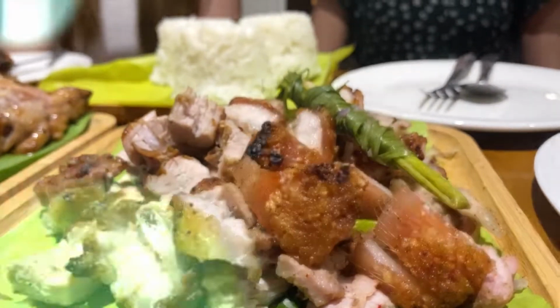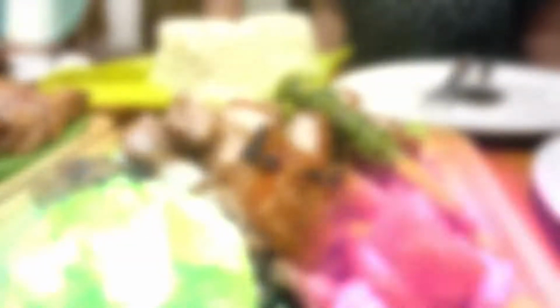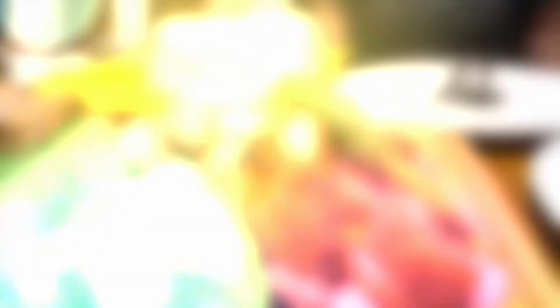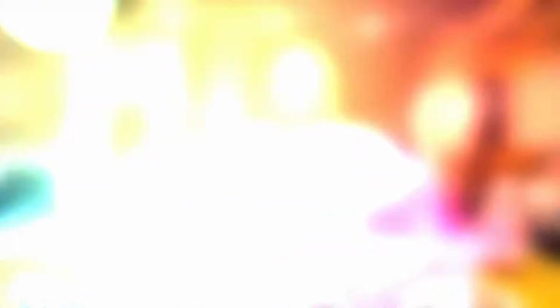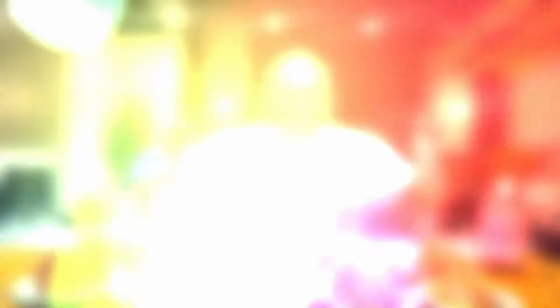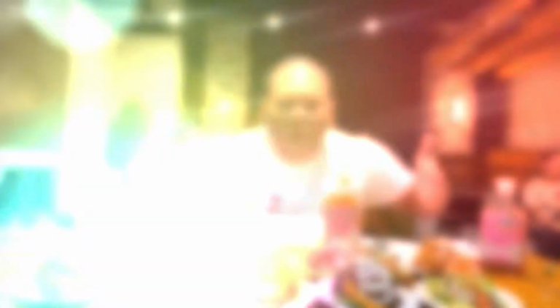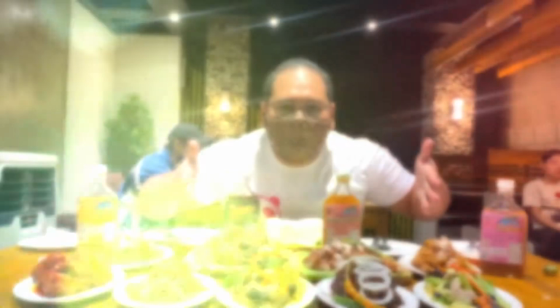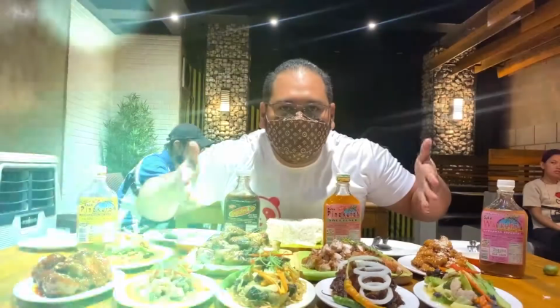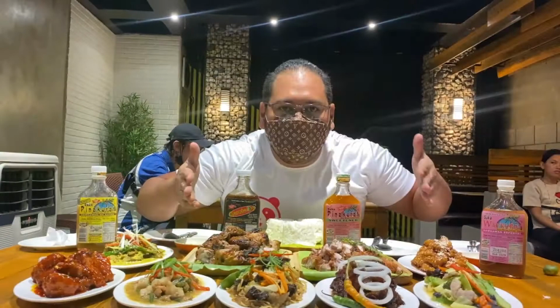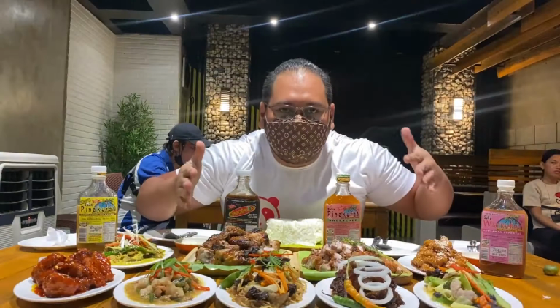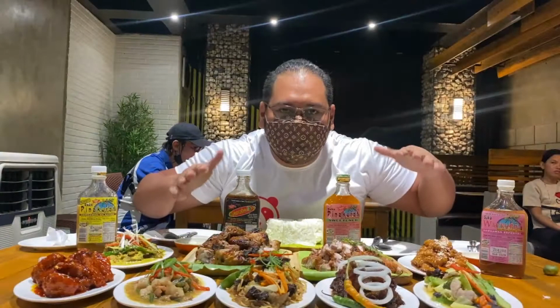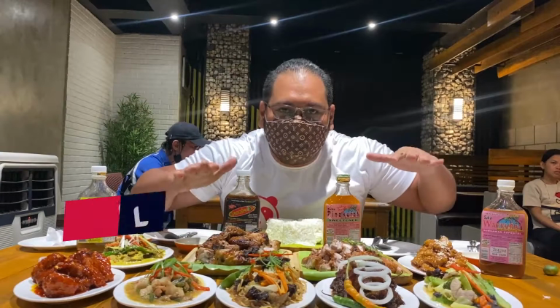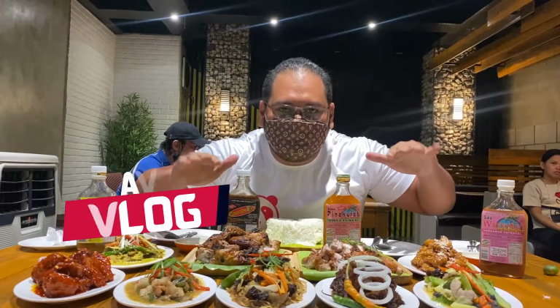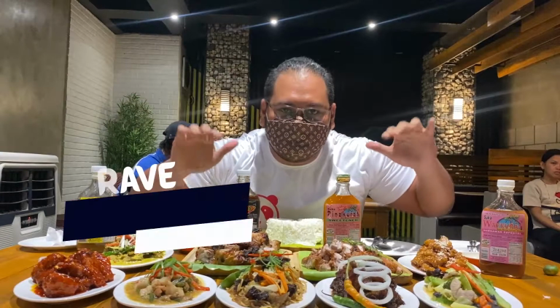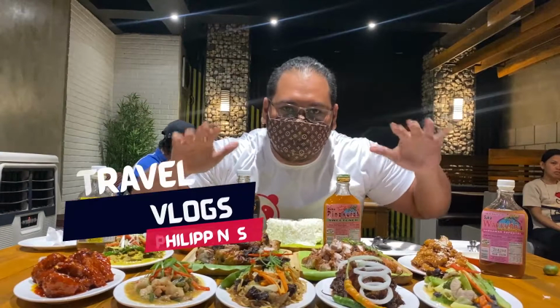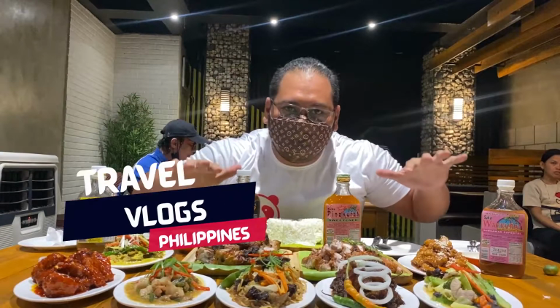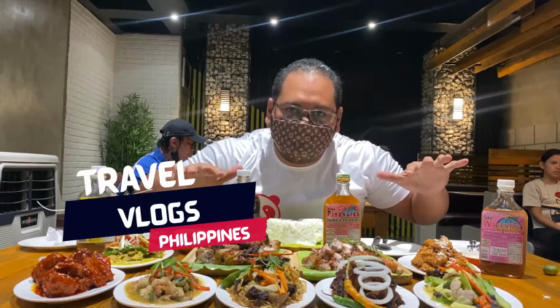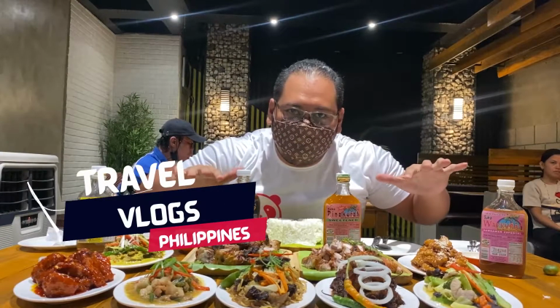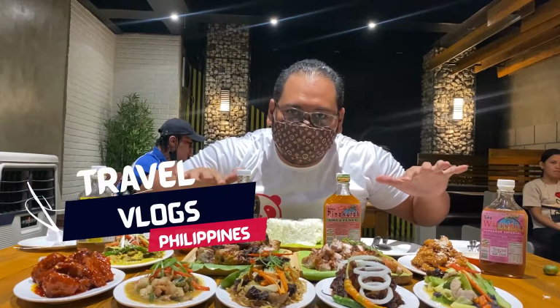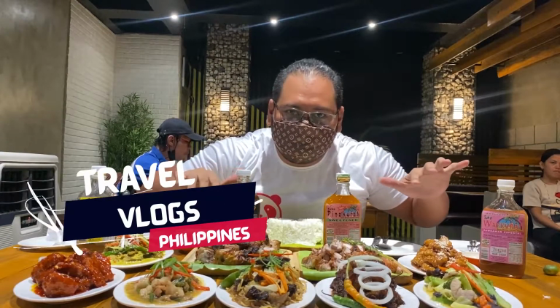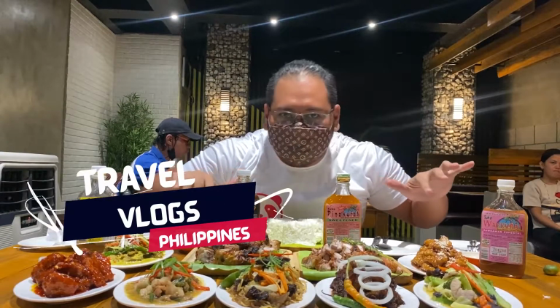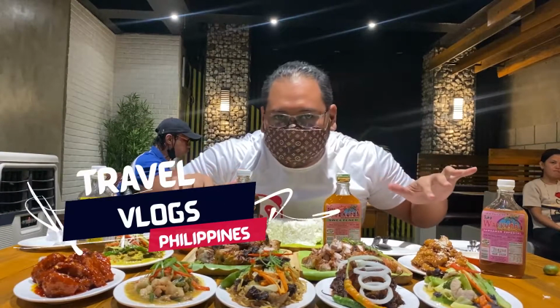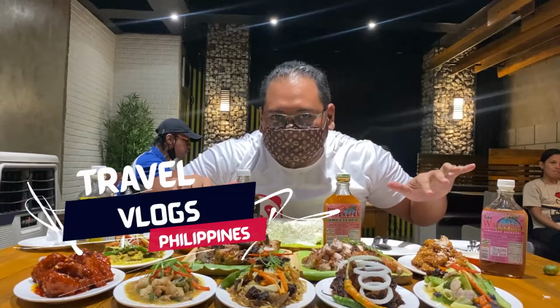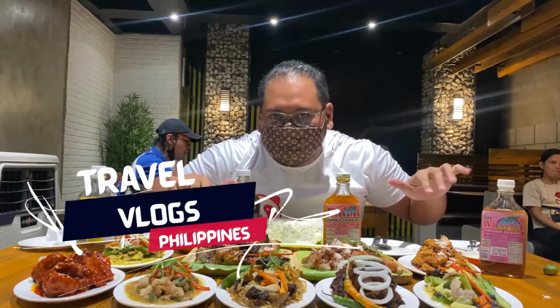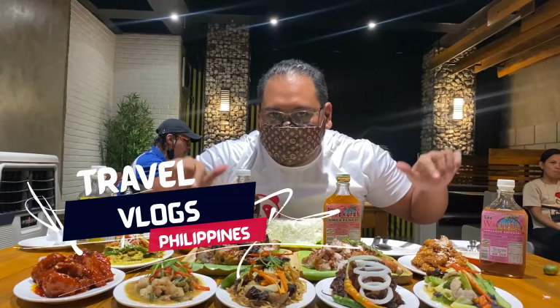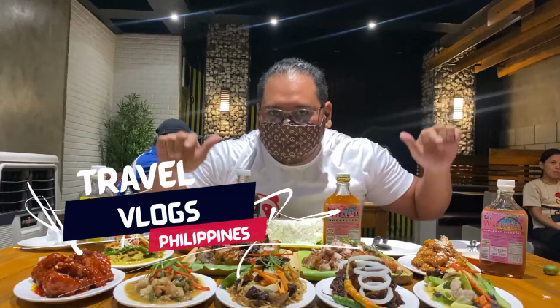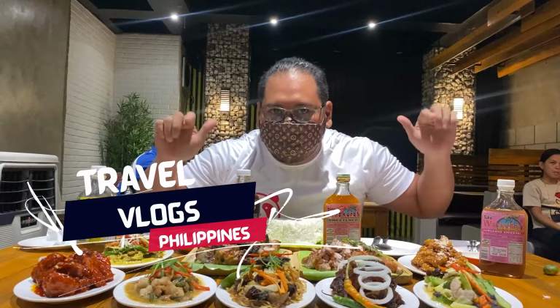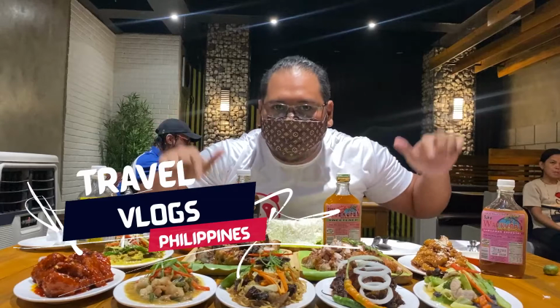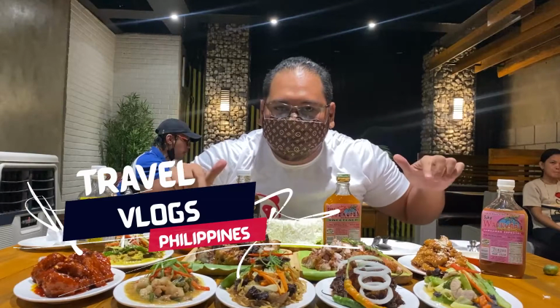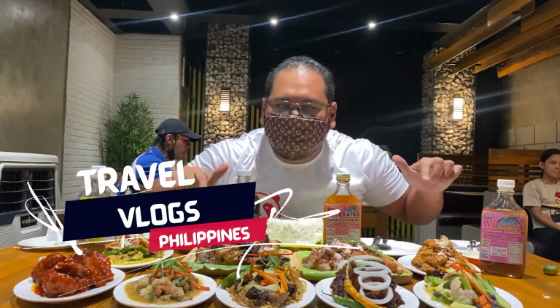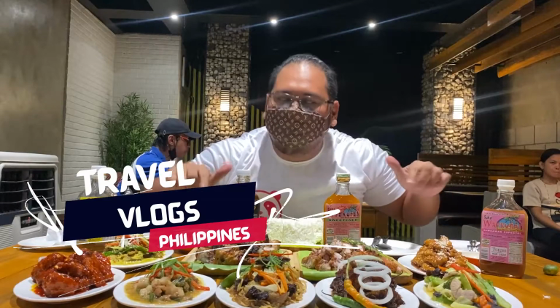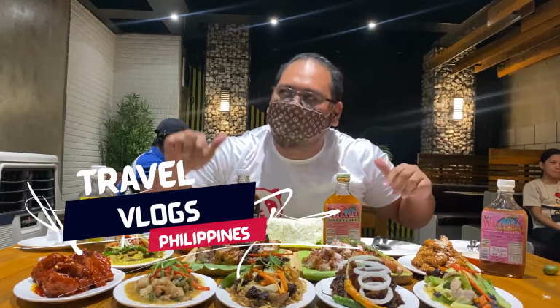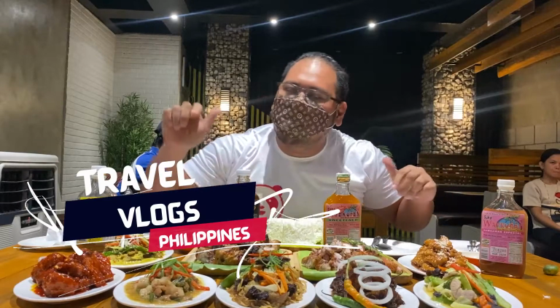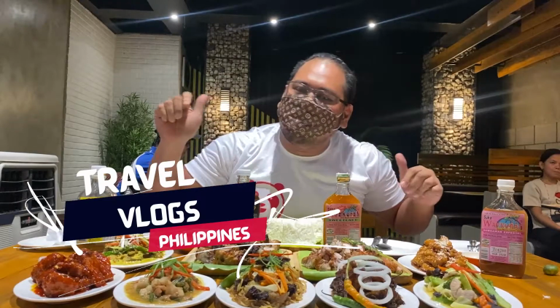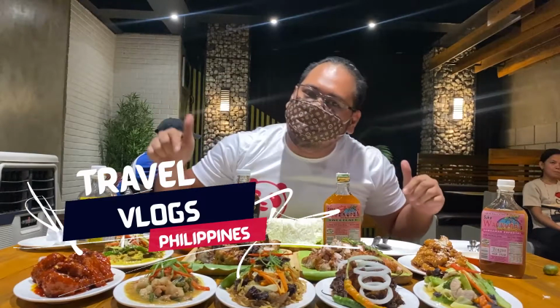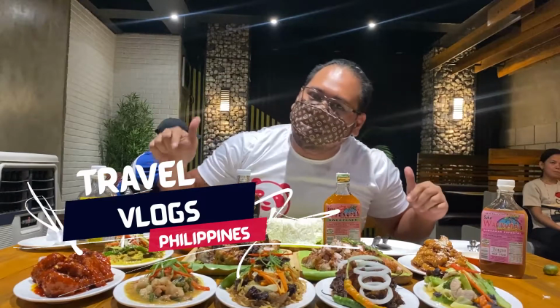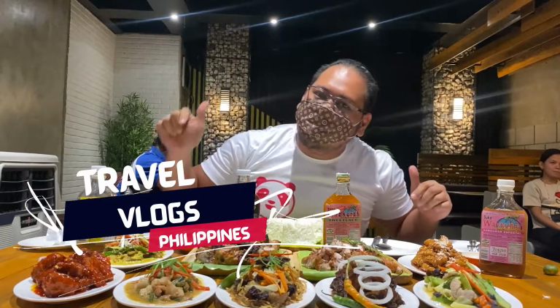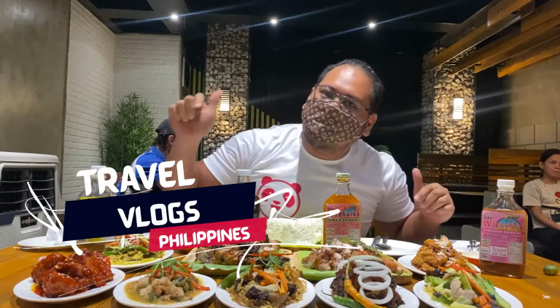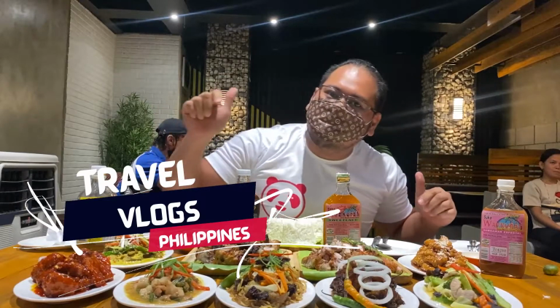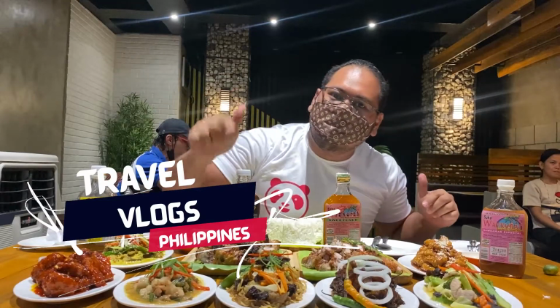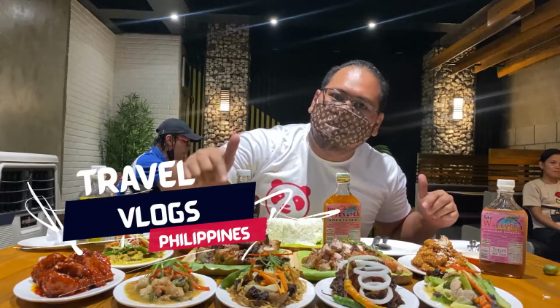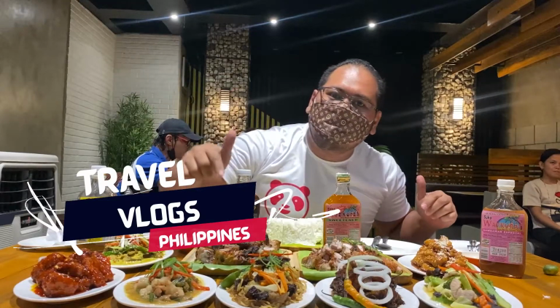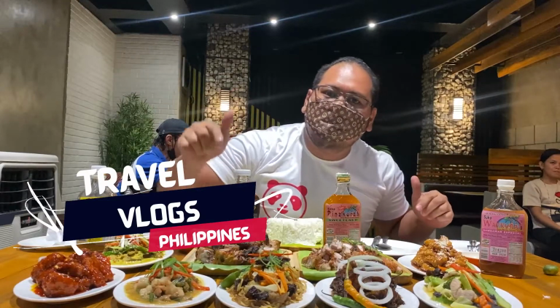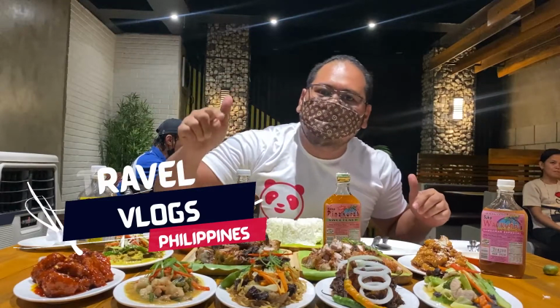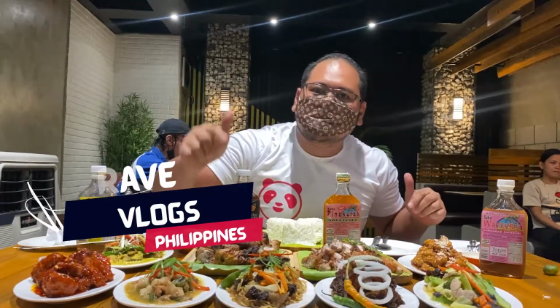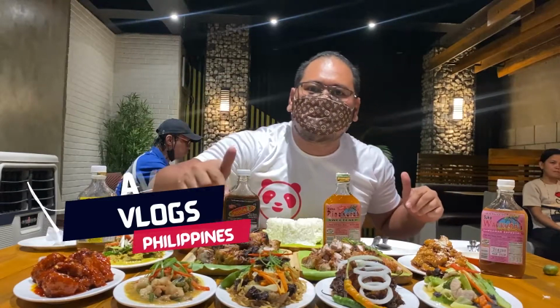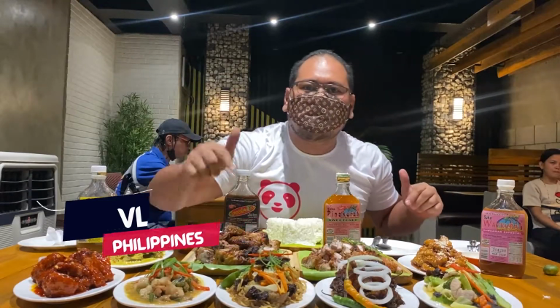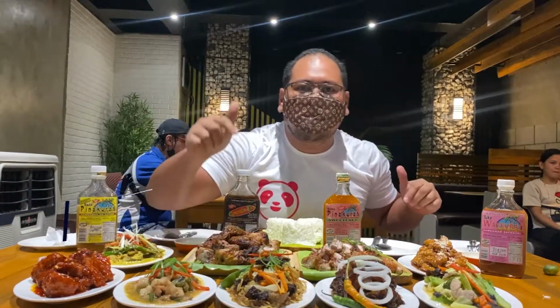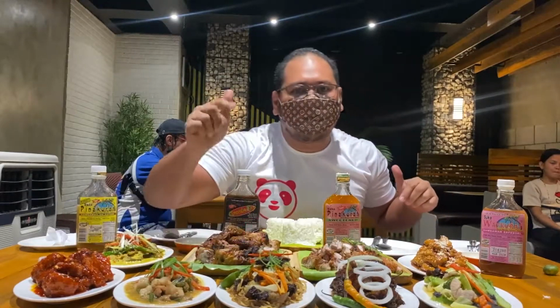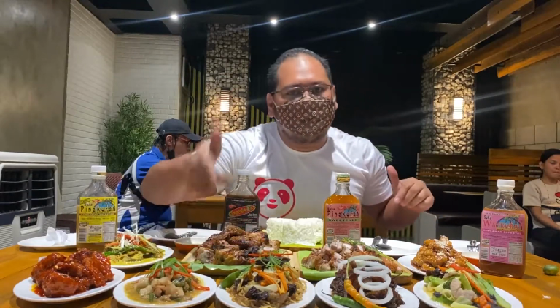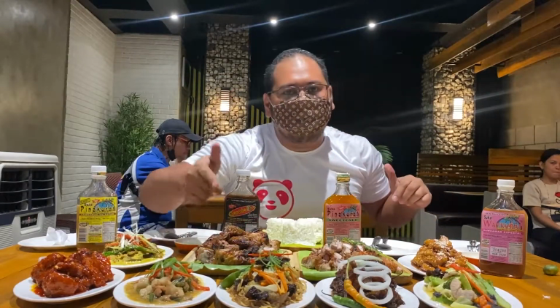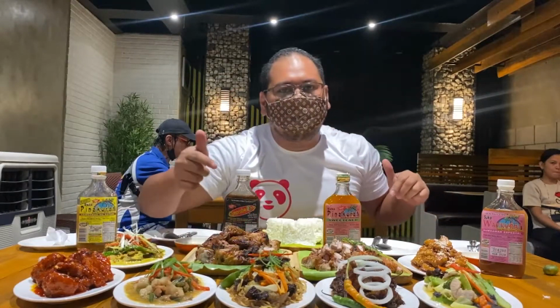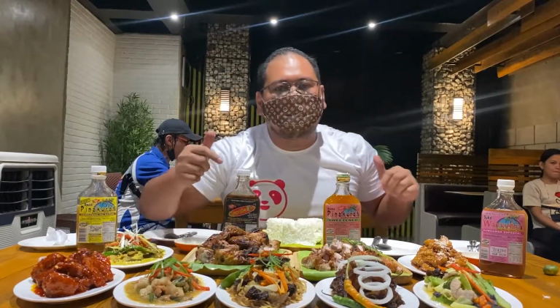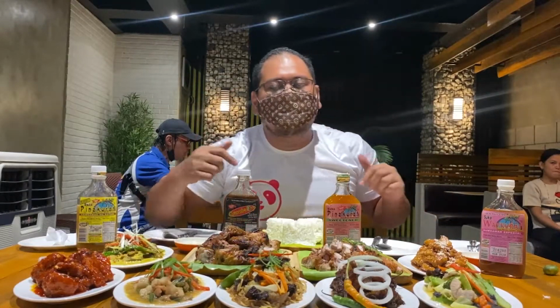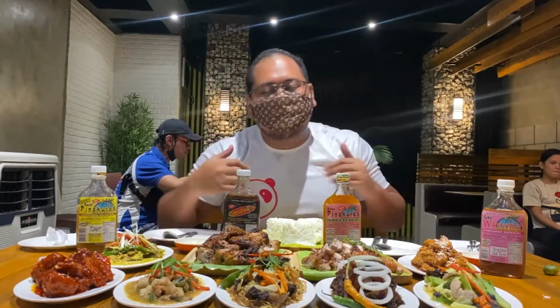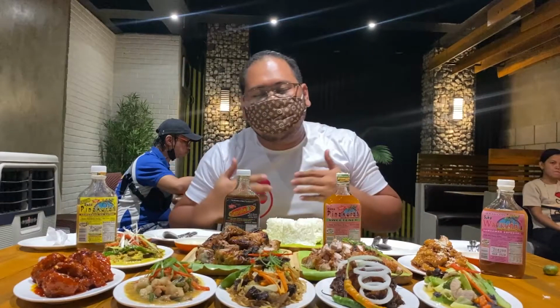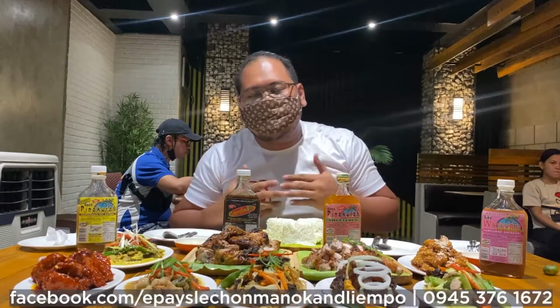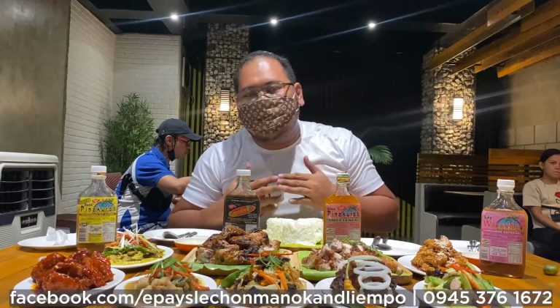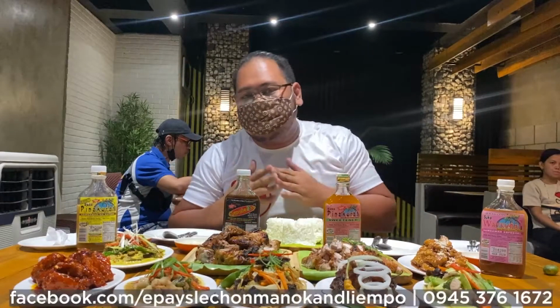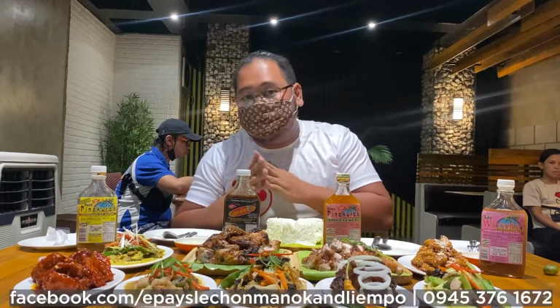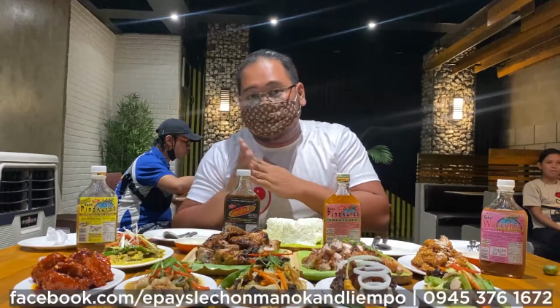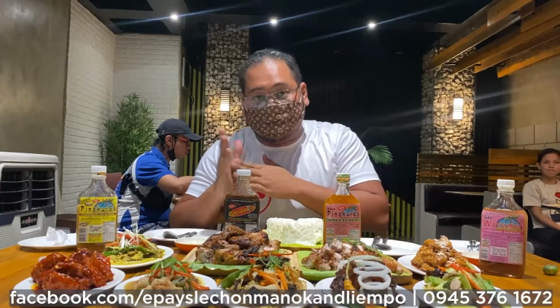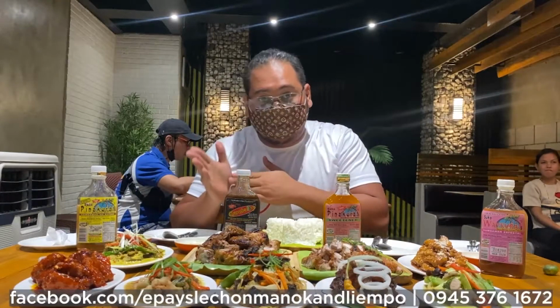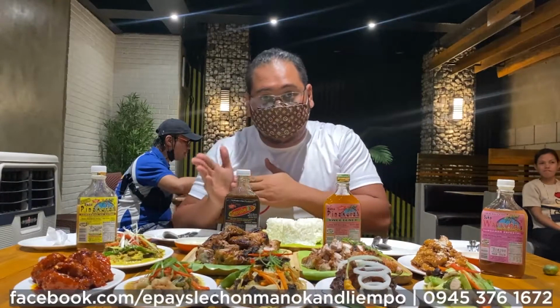Hi everyone, welcome back to Stronger Hugs Philippines and right now we're here at Epa Lechon, located at the corner.